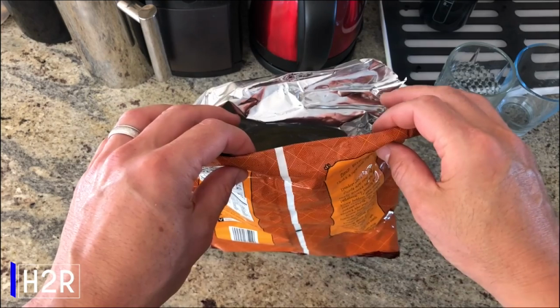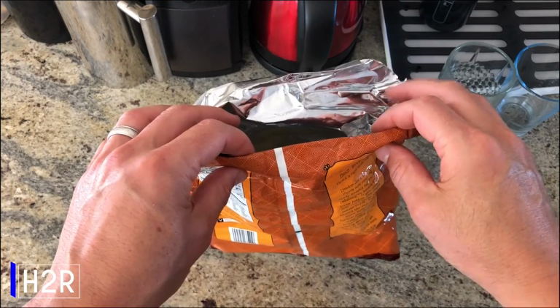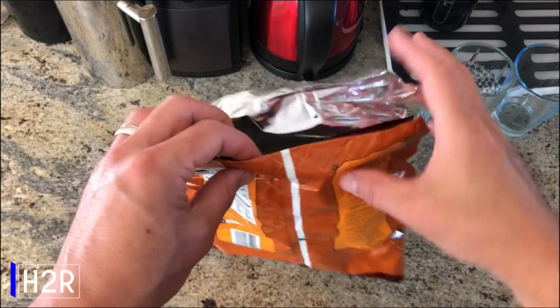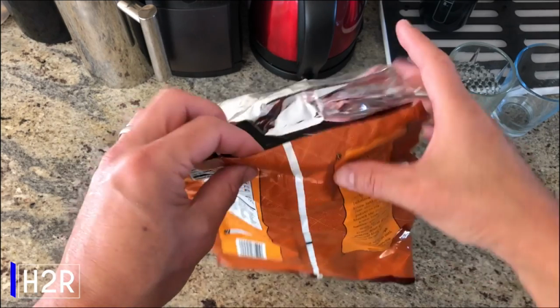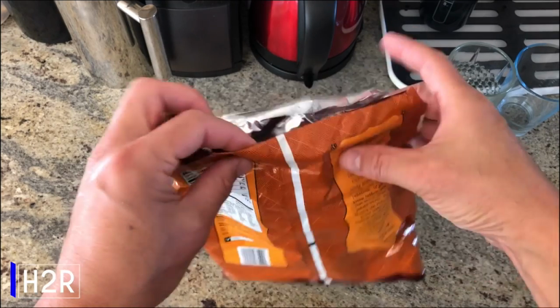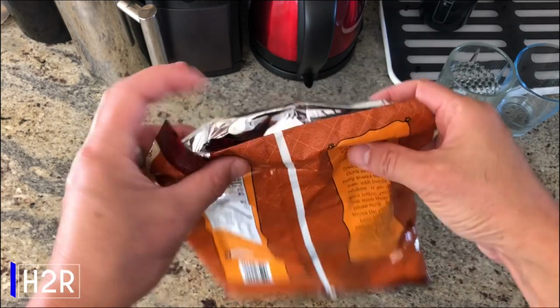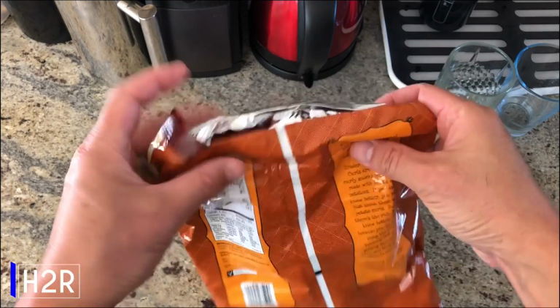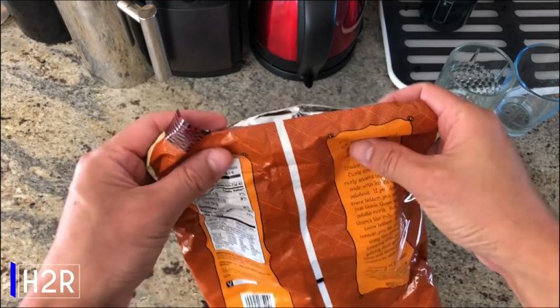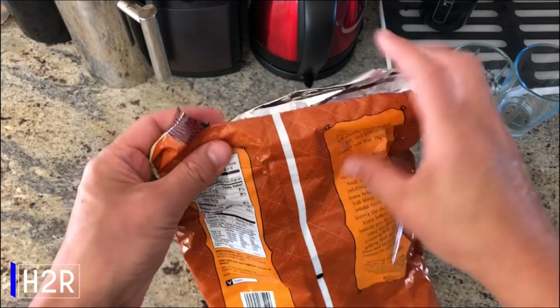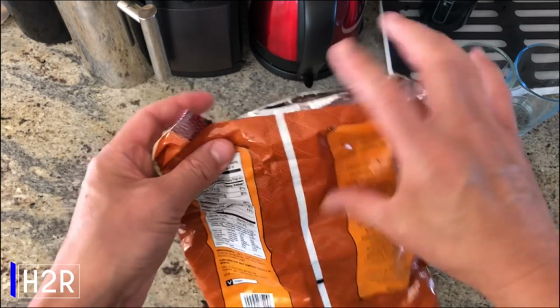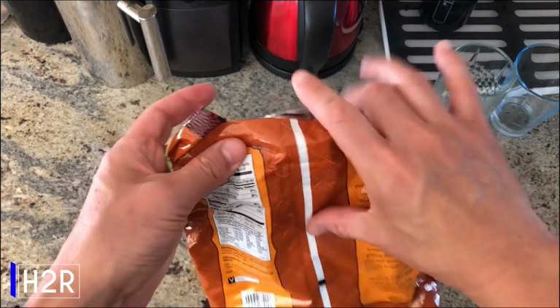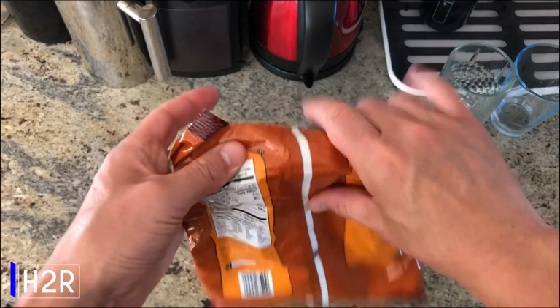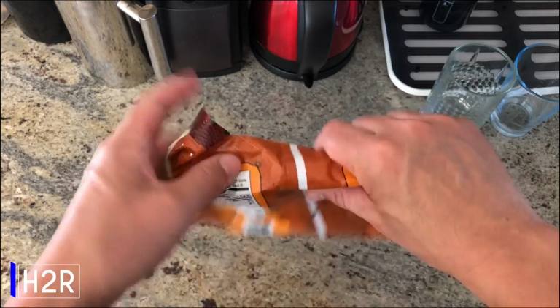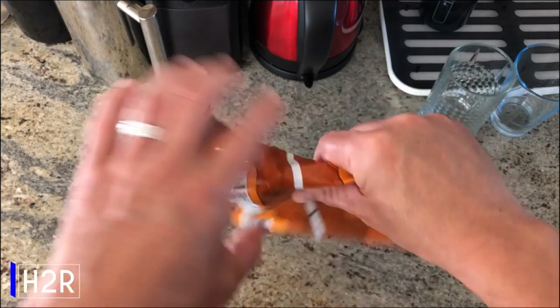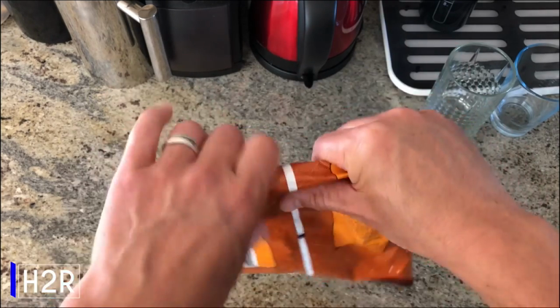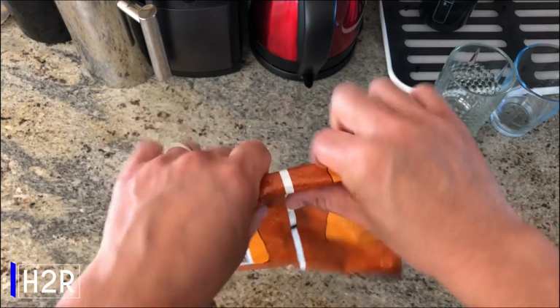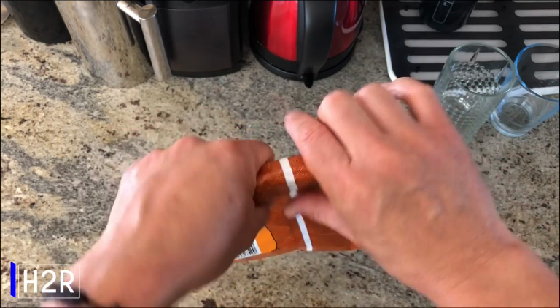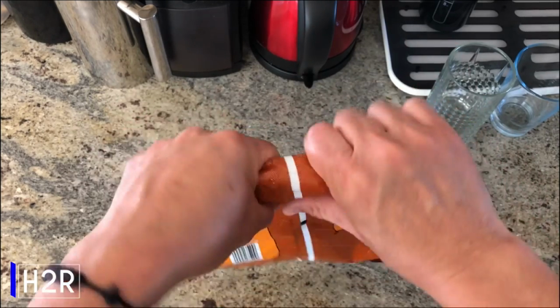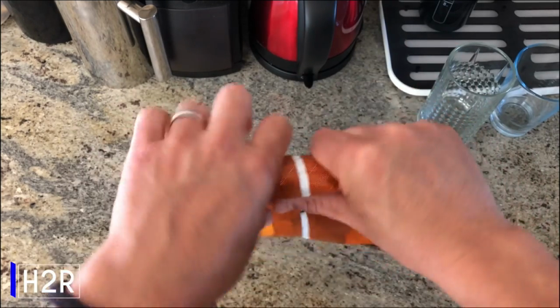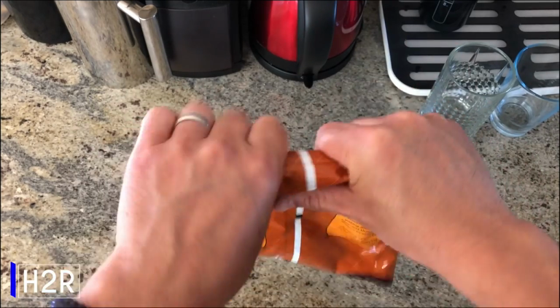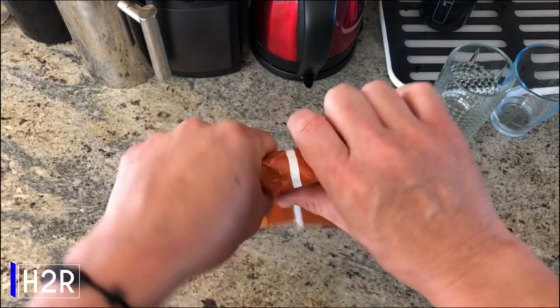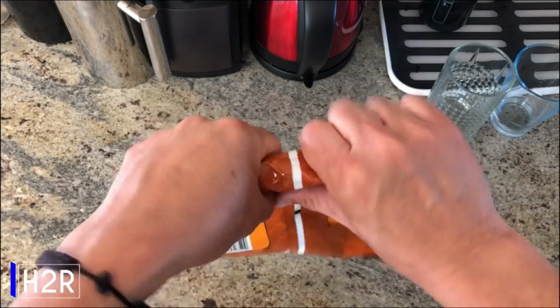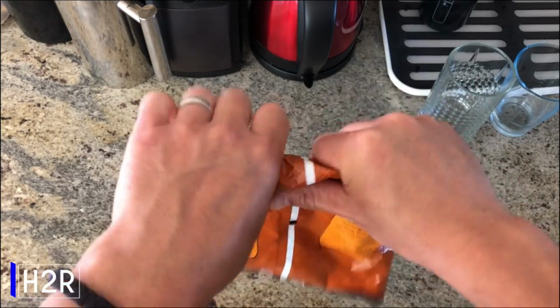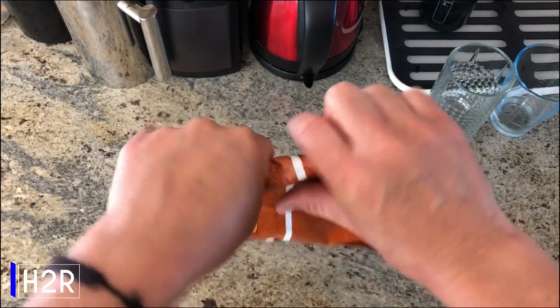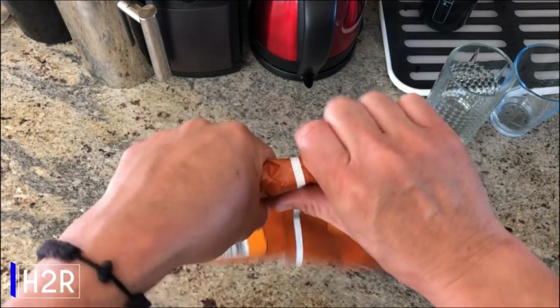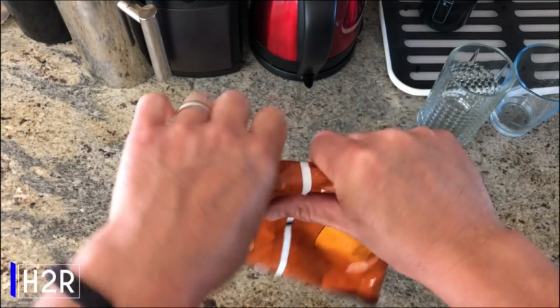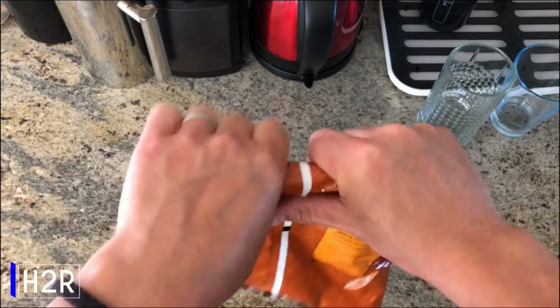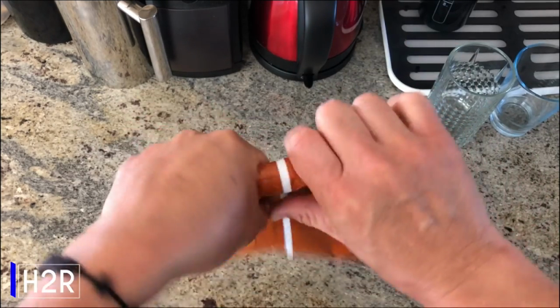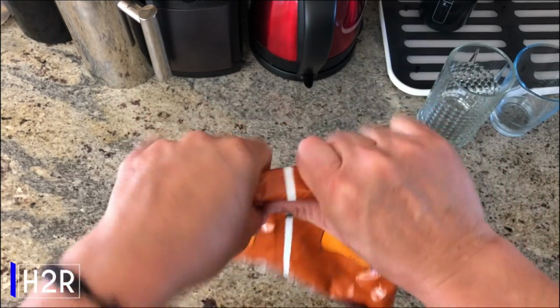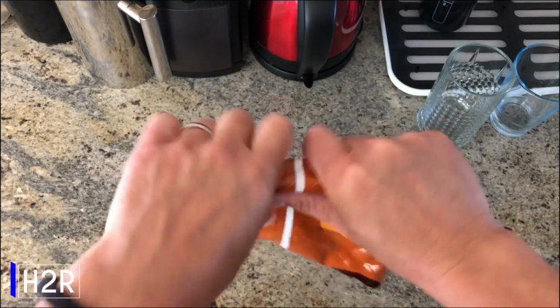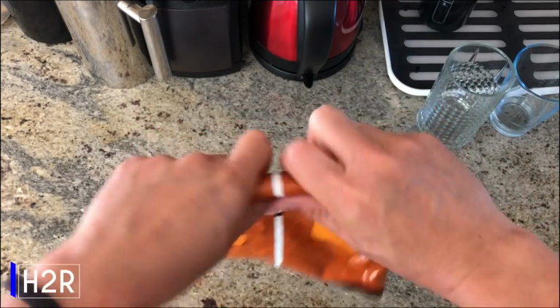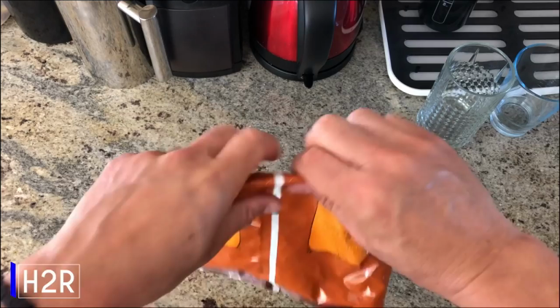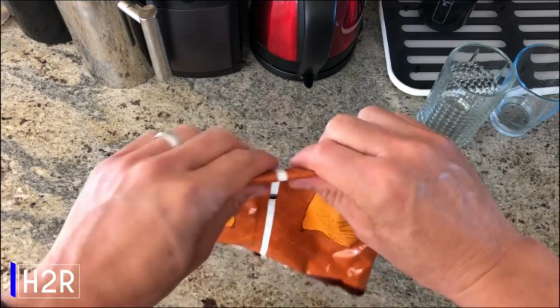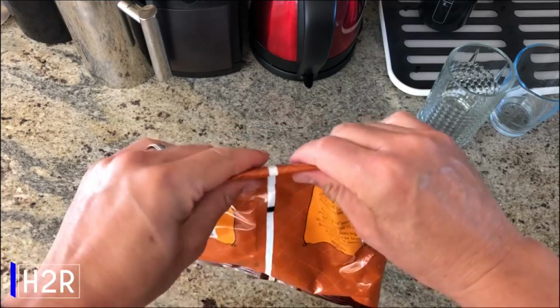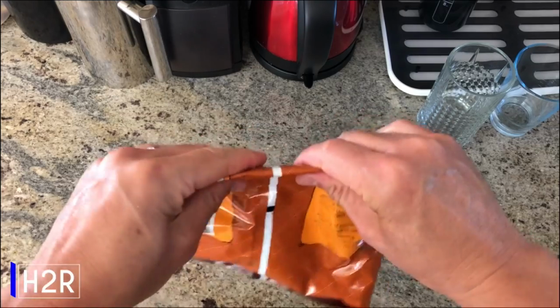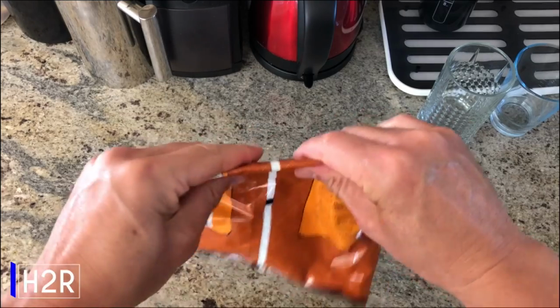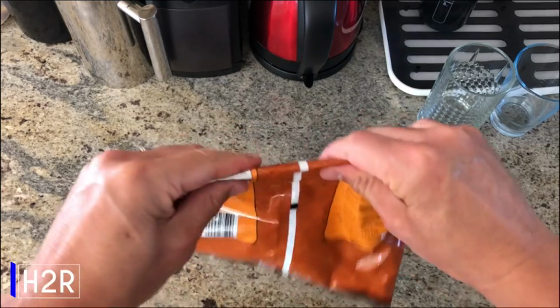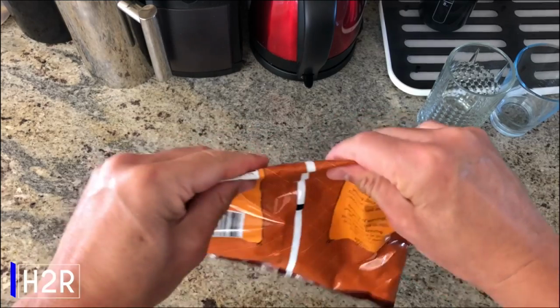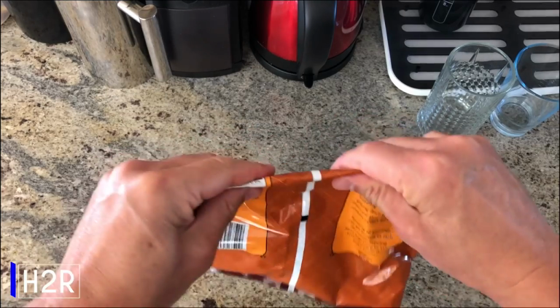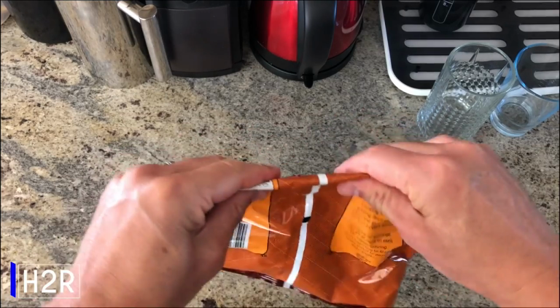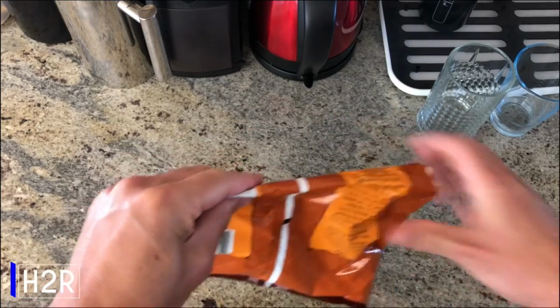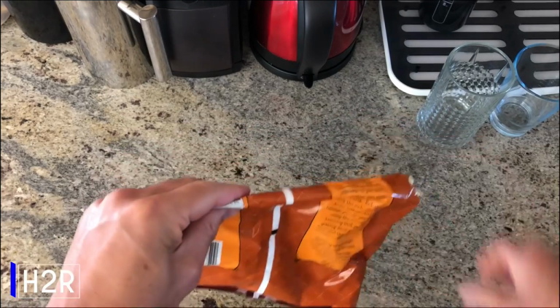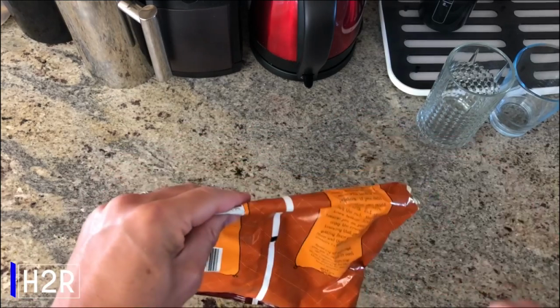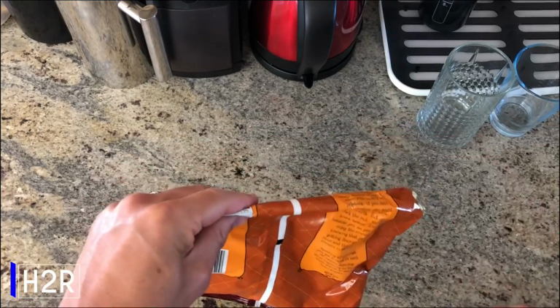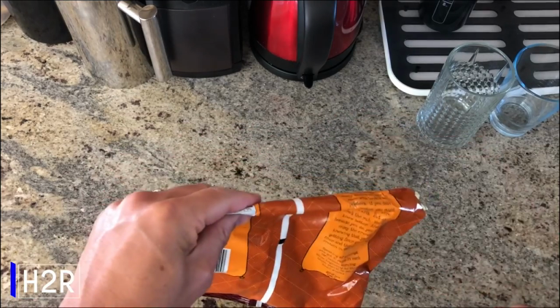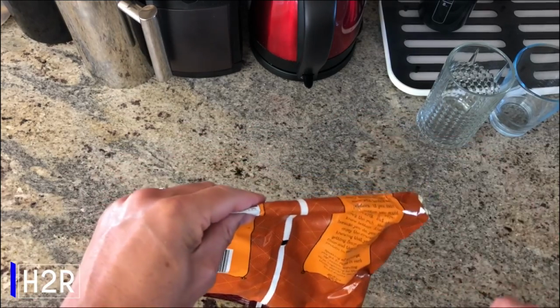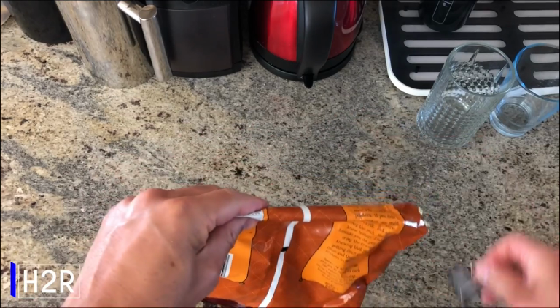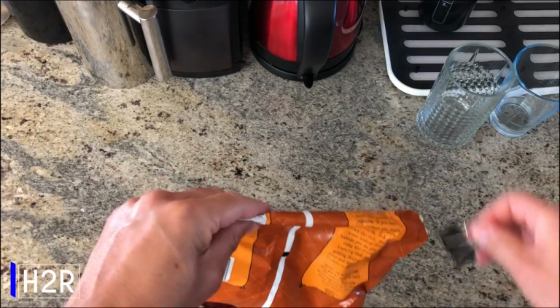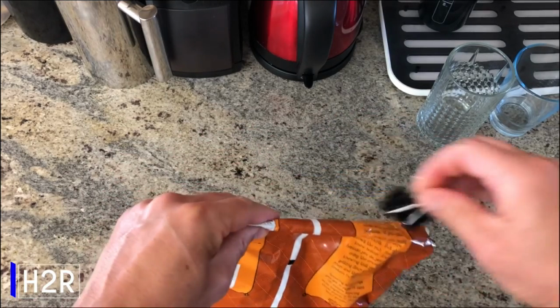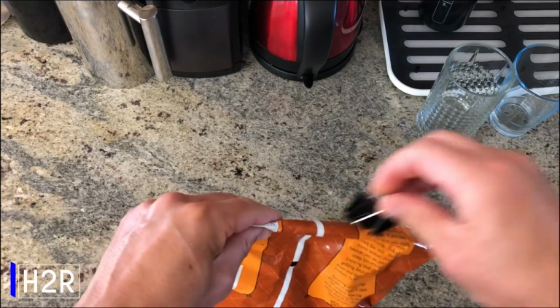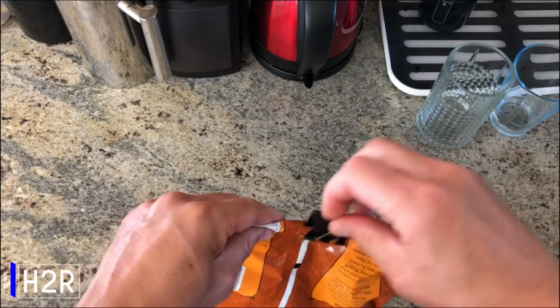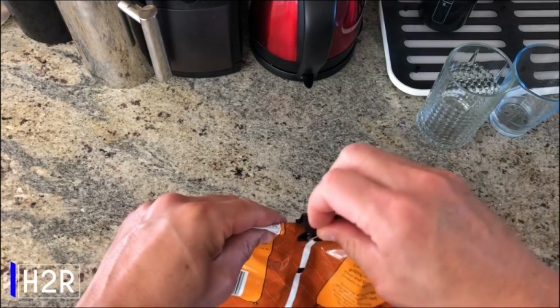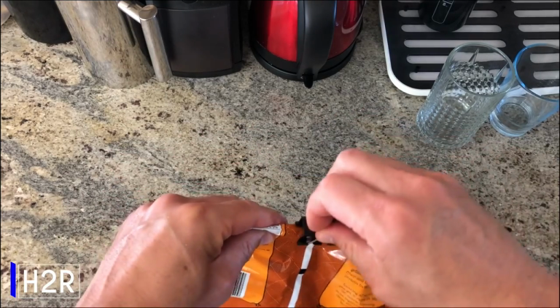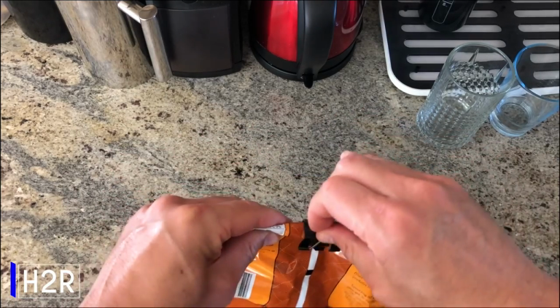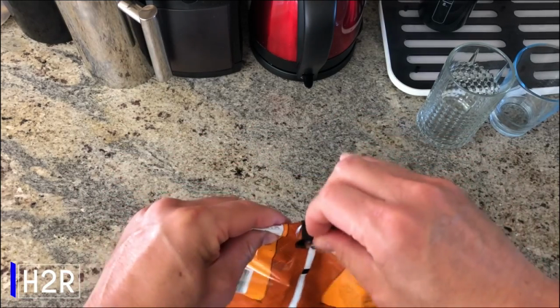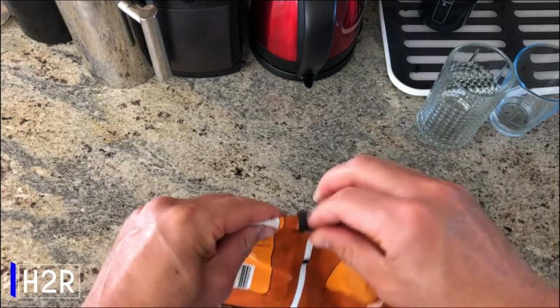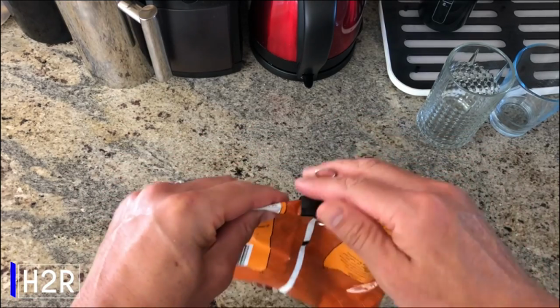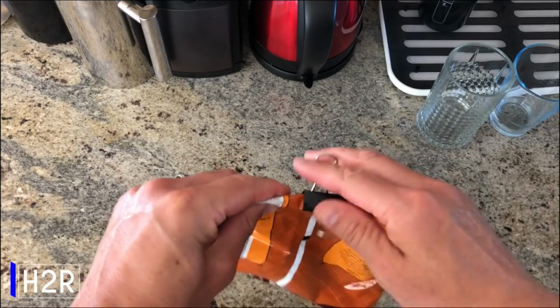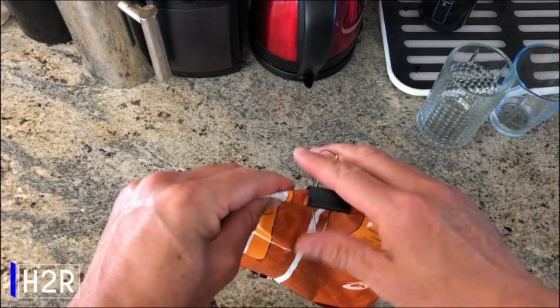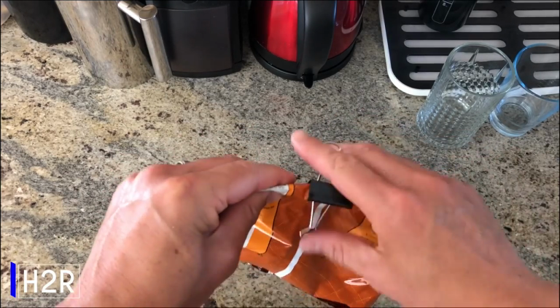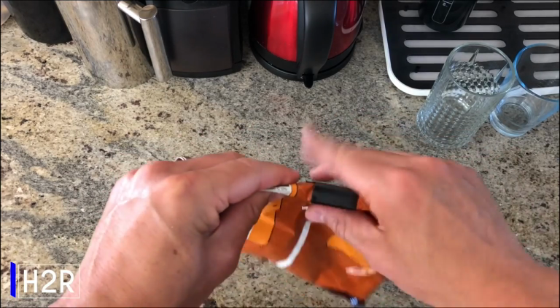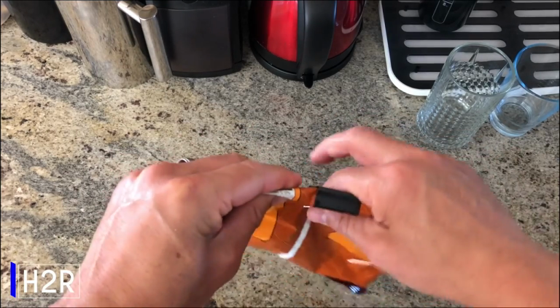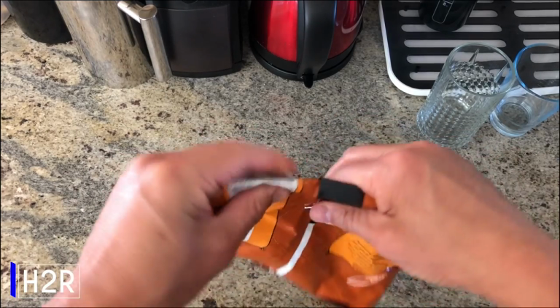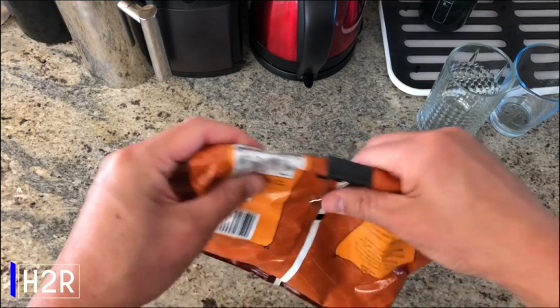Not quite finished with that bag of chips? Roll it up and use a binder clip to seal in the freshness.